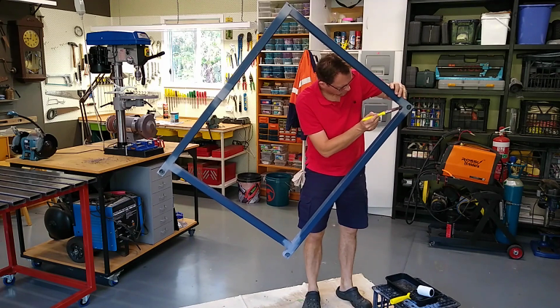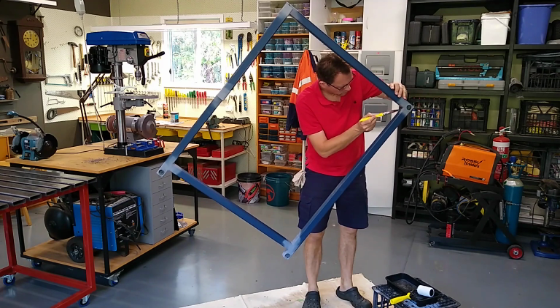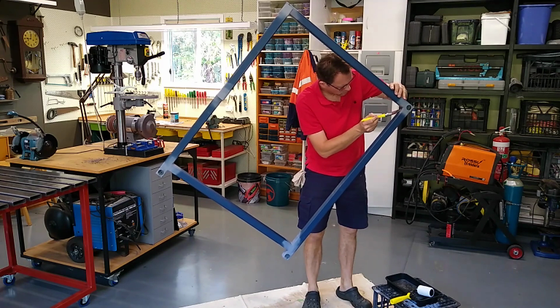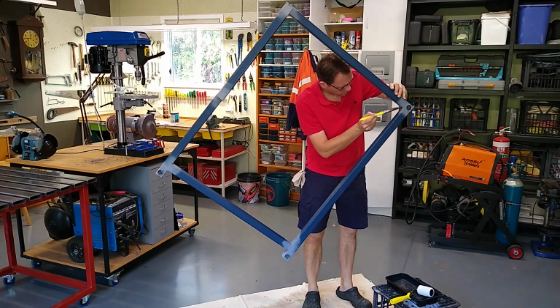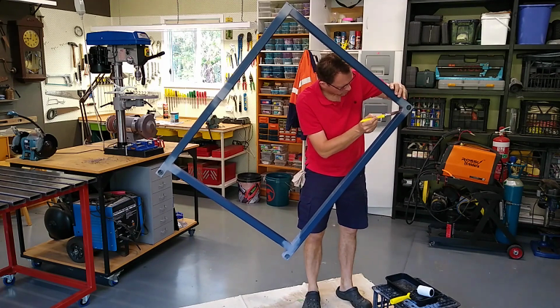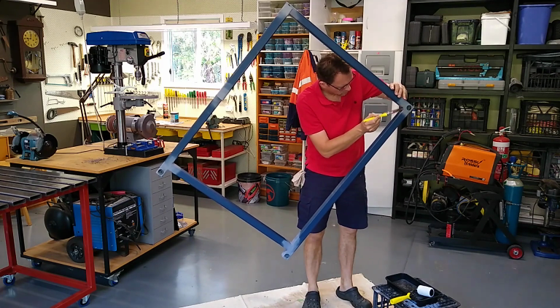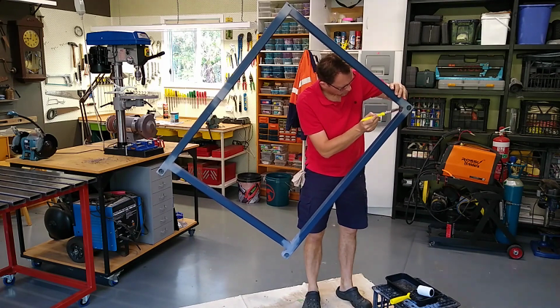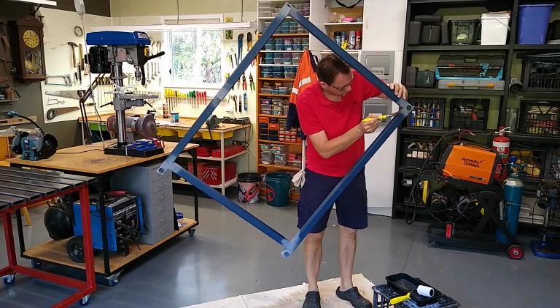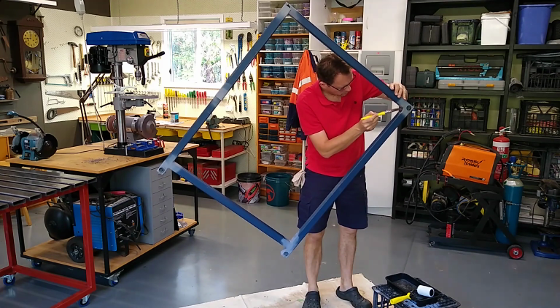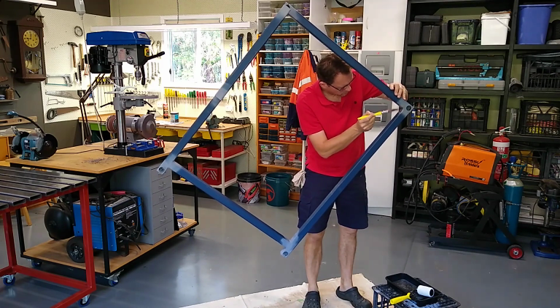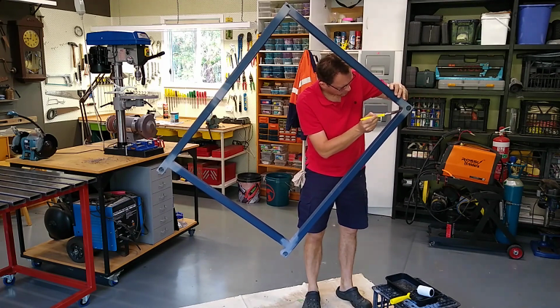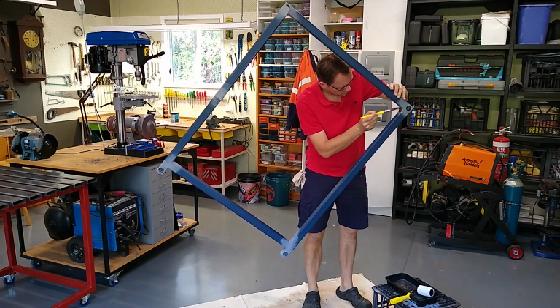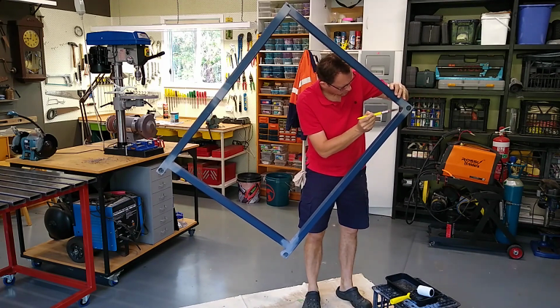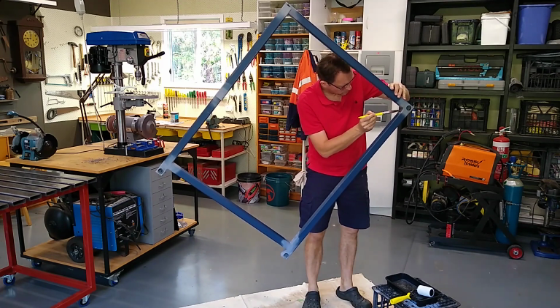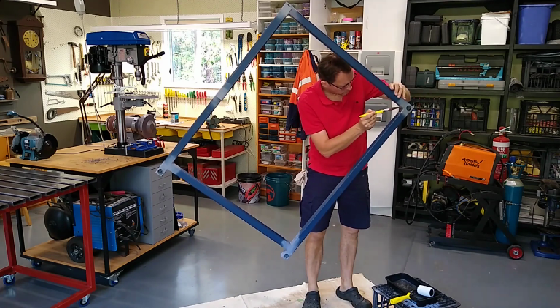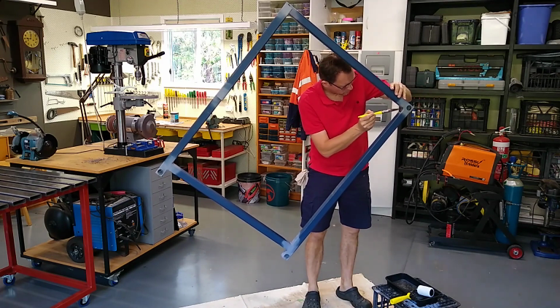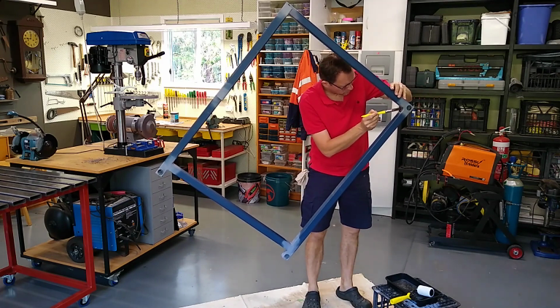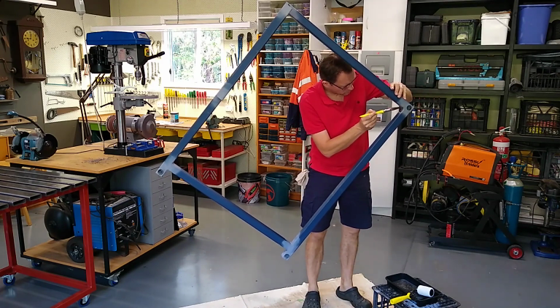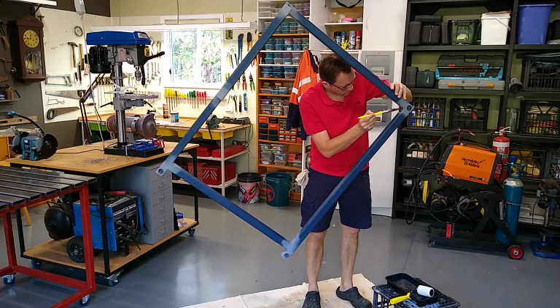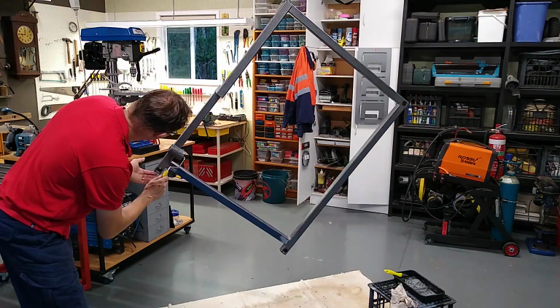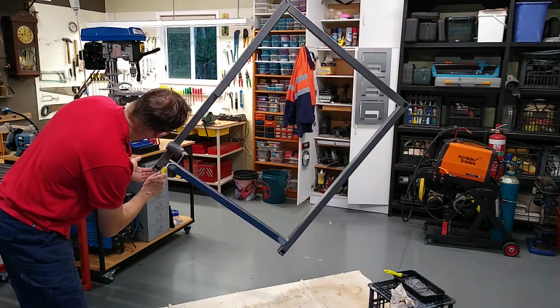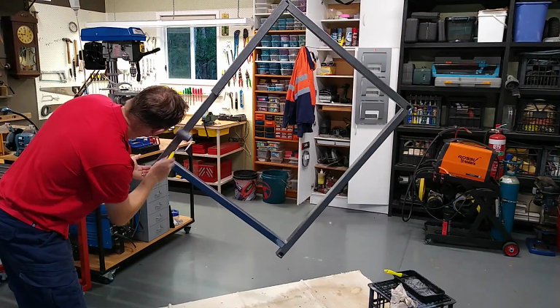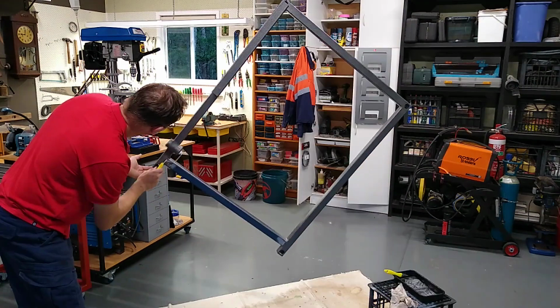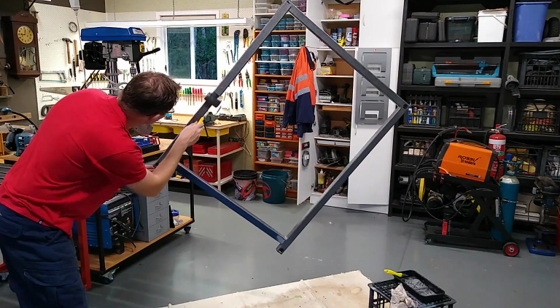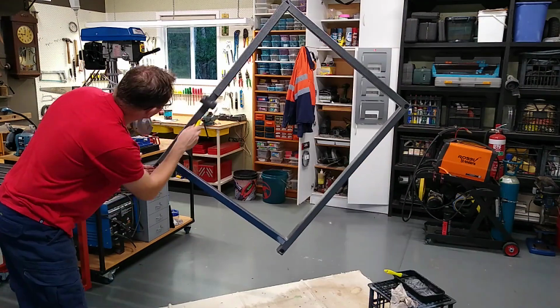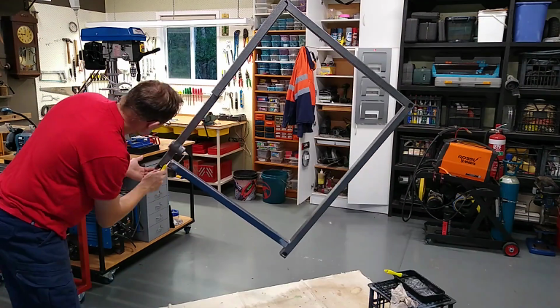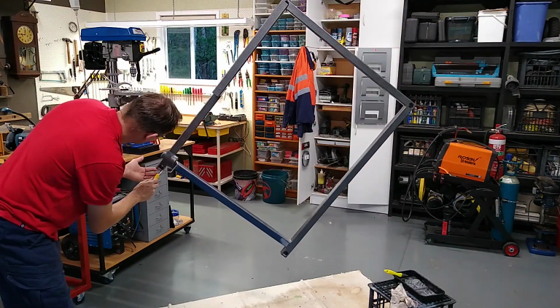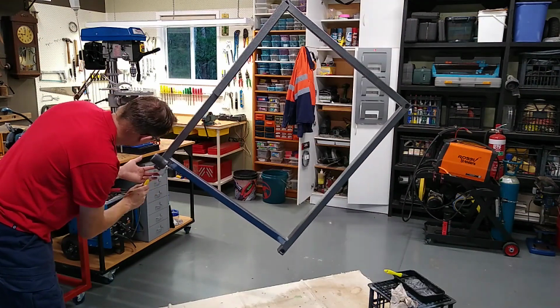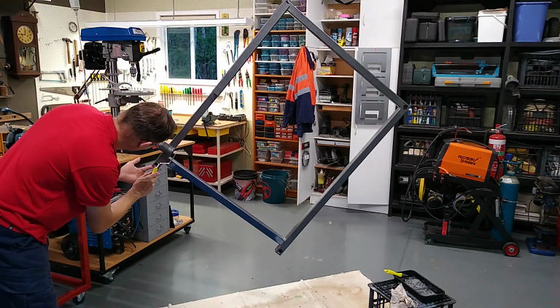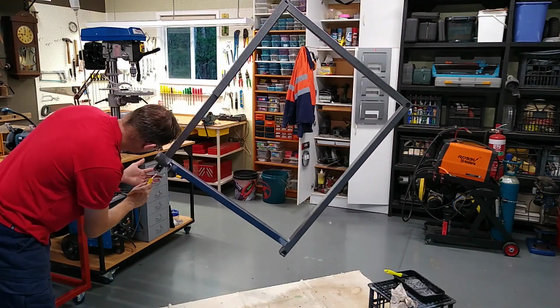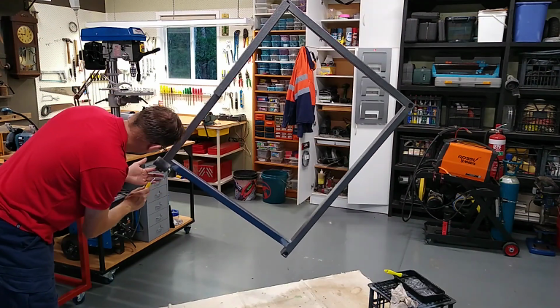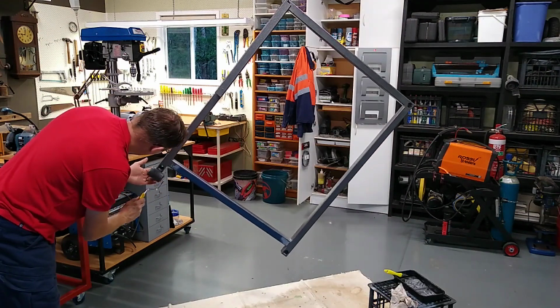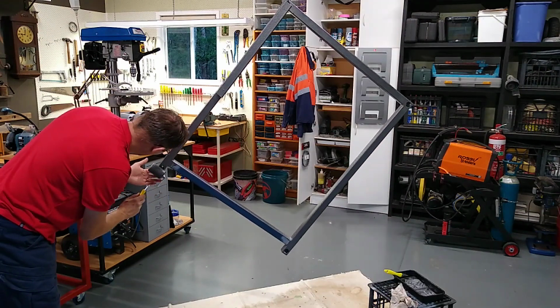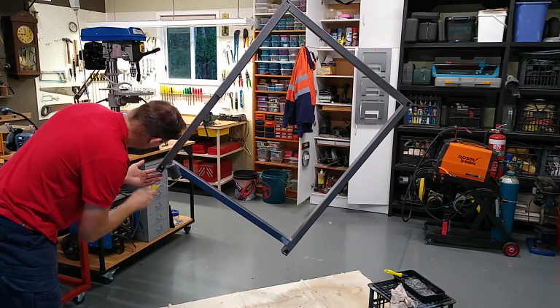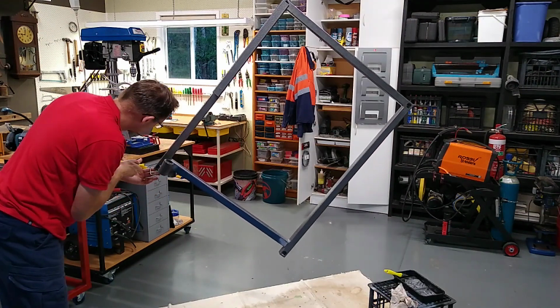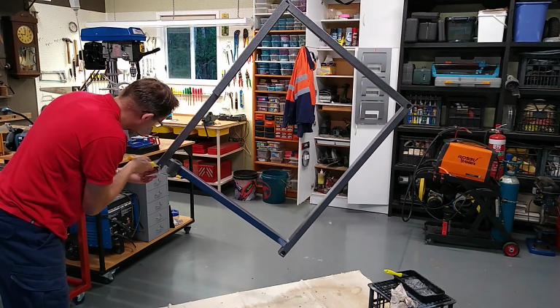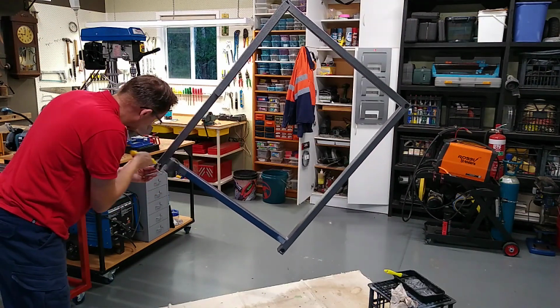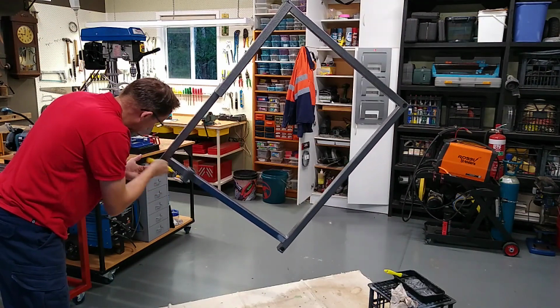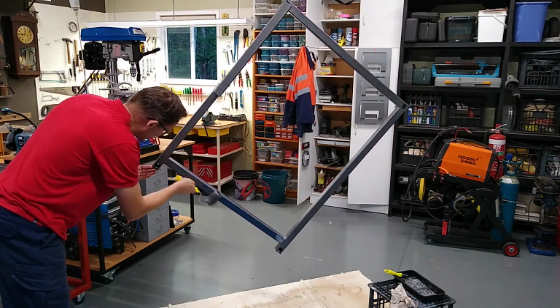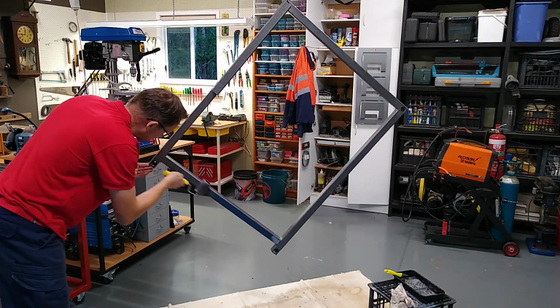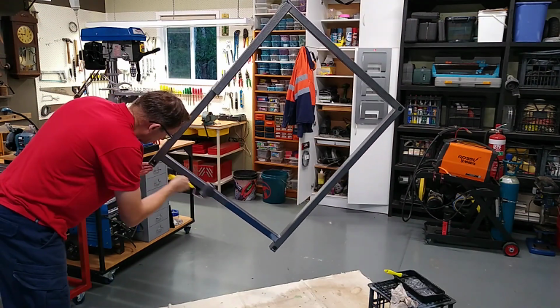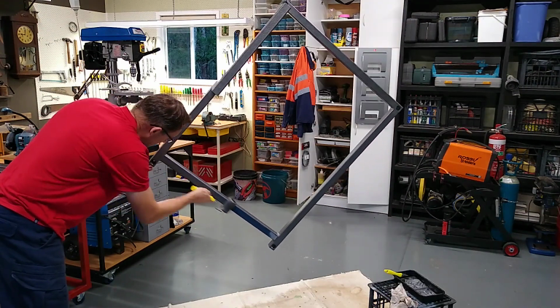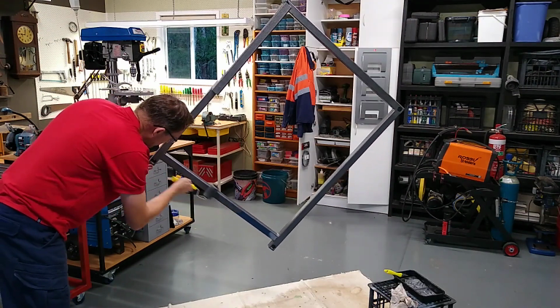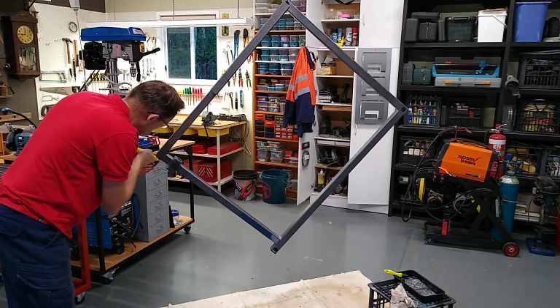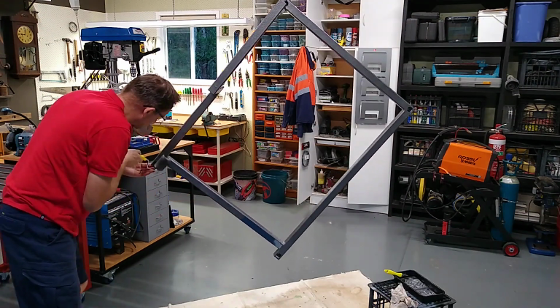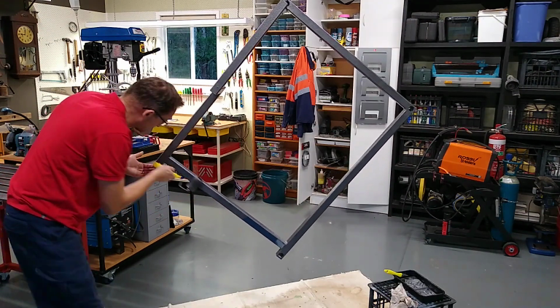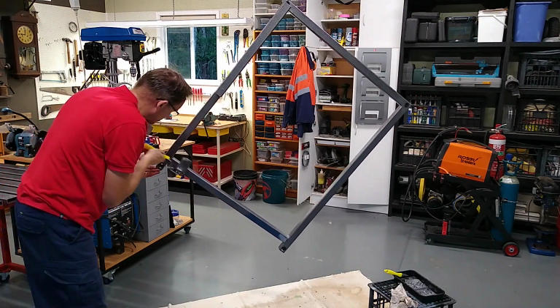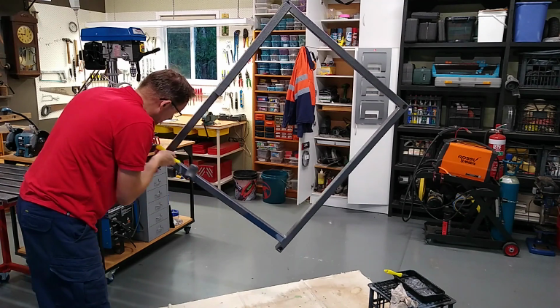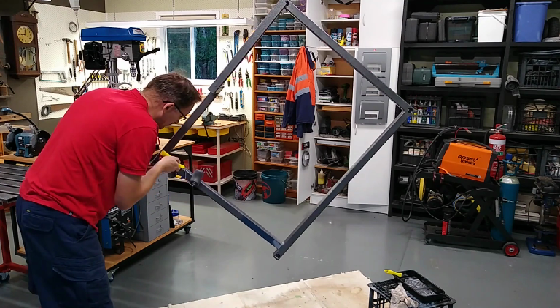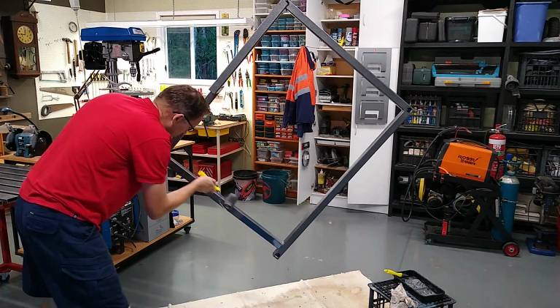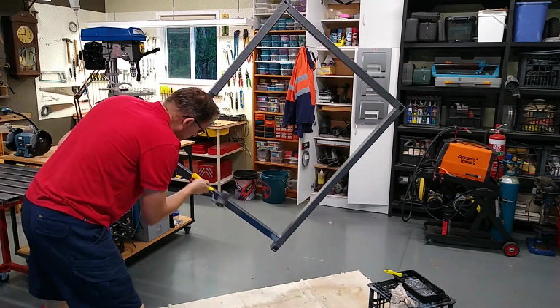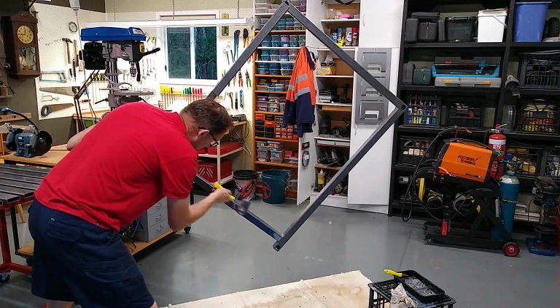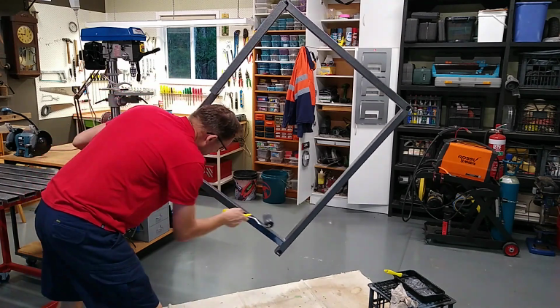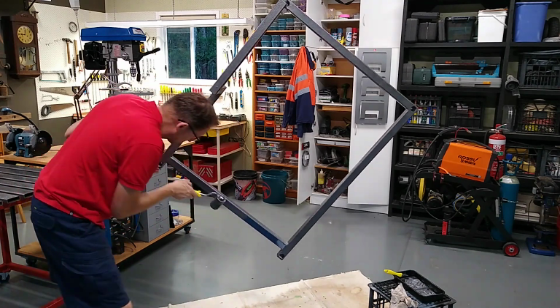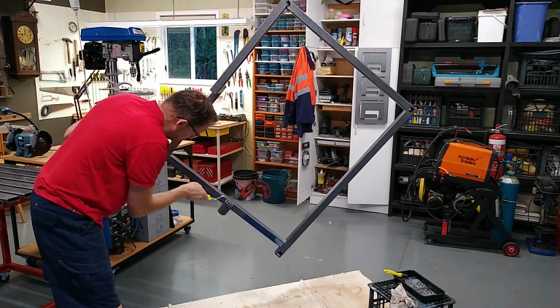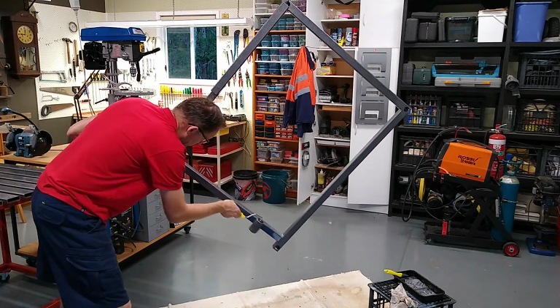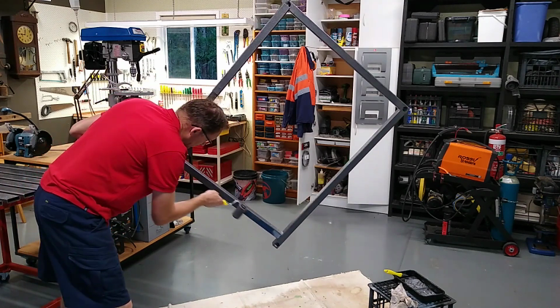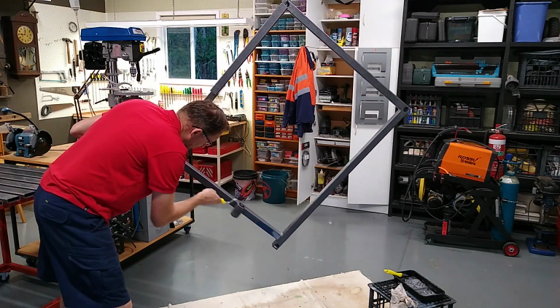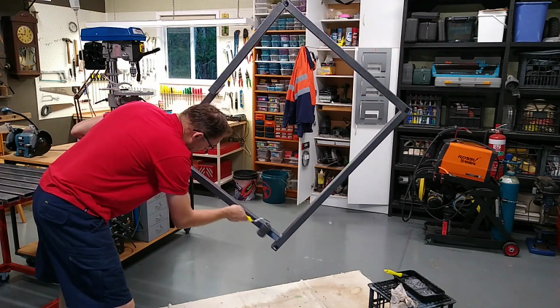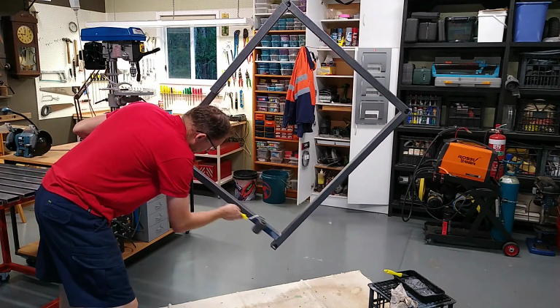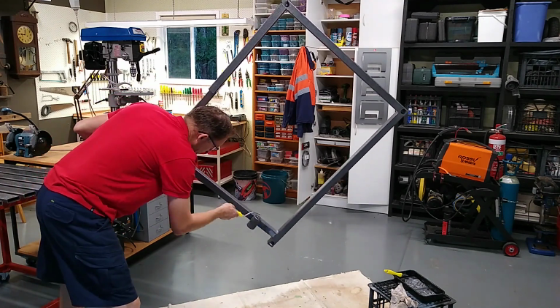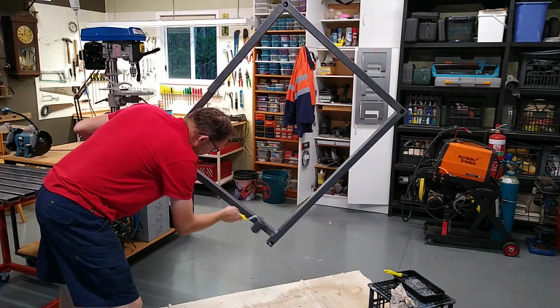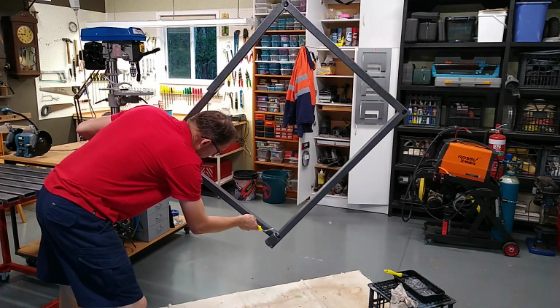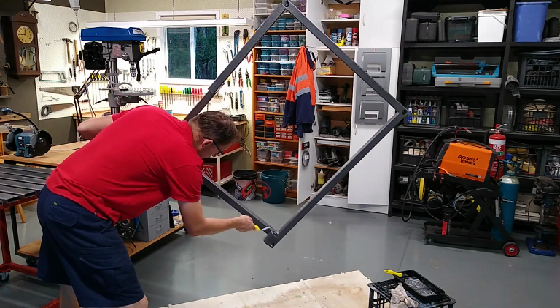Rather than spray painting I decided to try rolling it on, and it actually turned out pretty good.